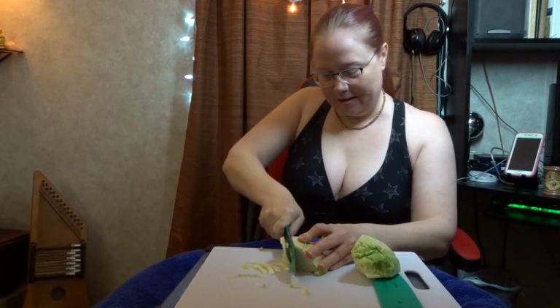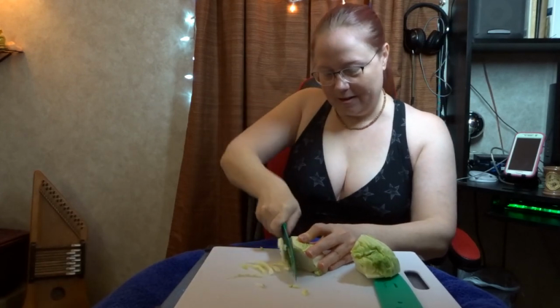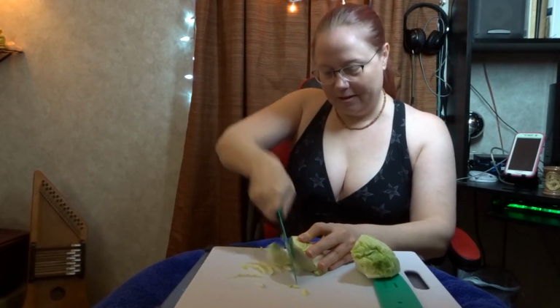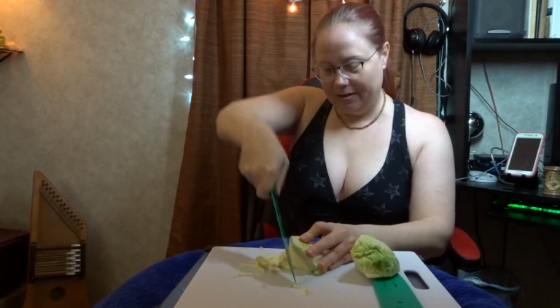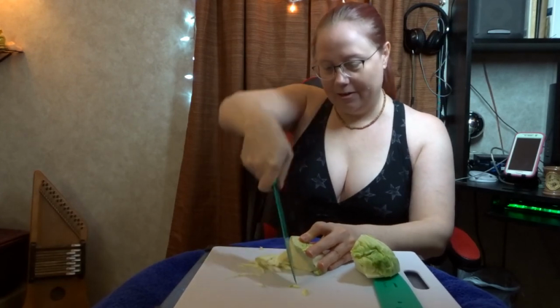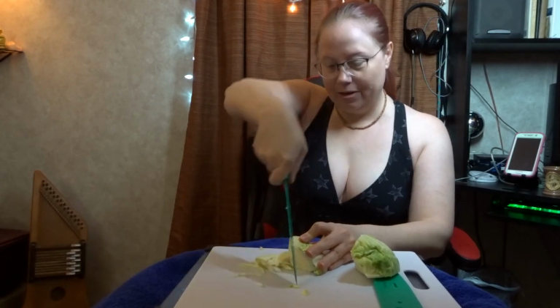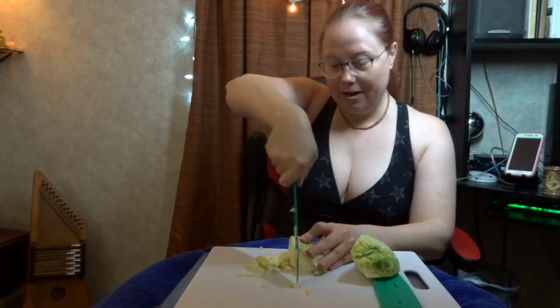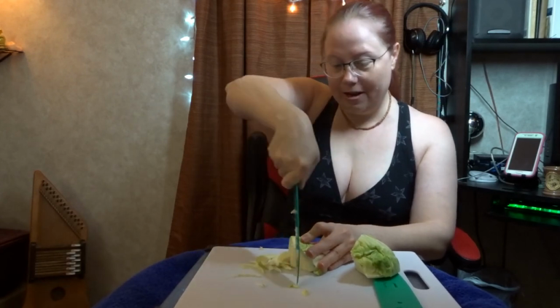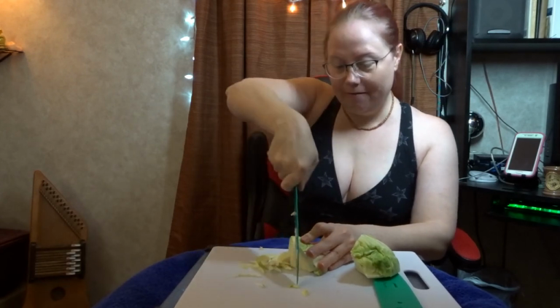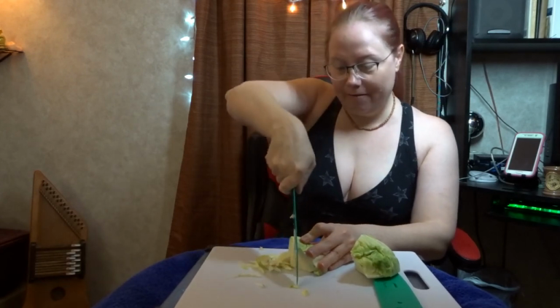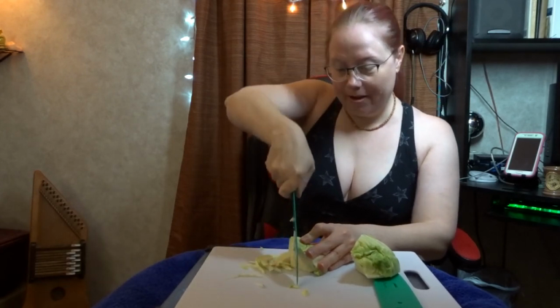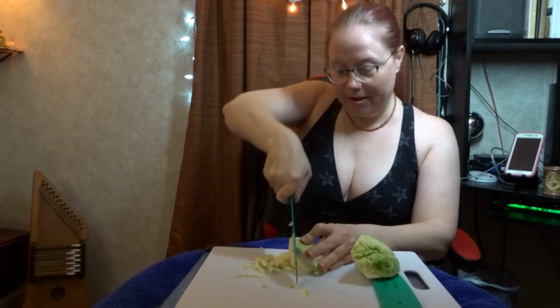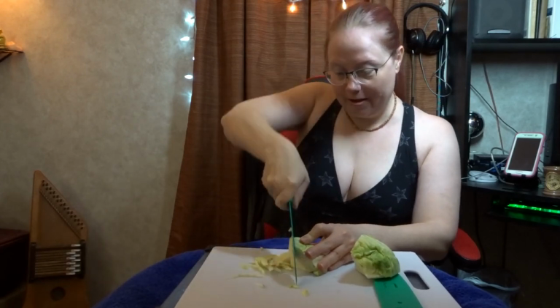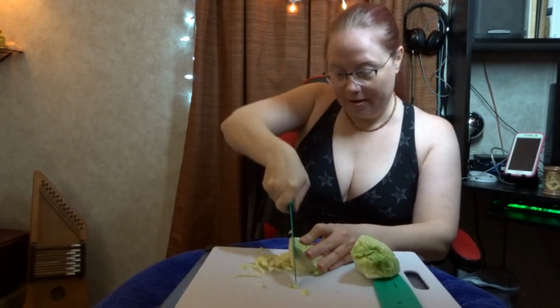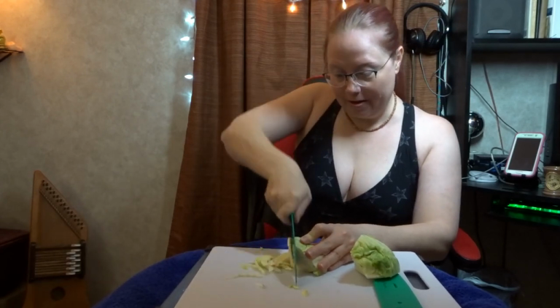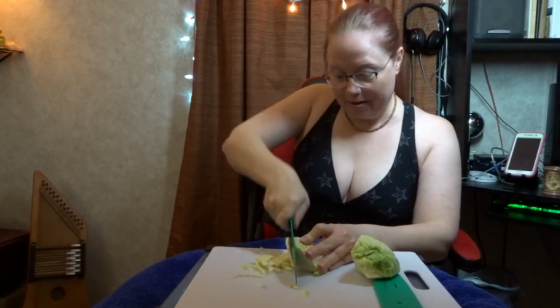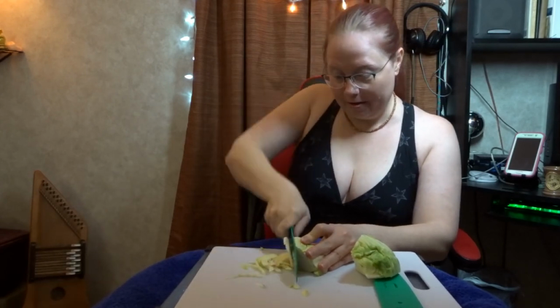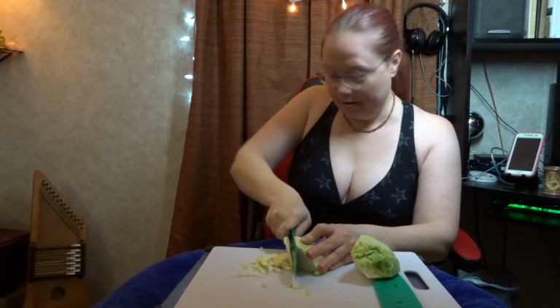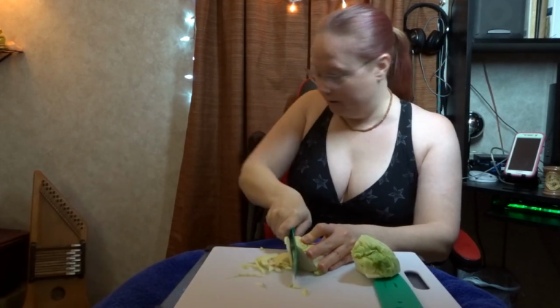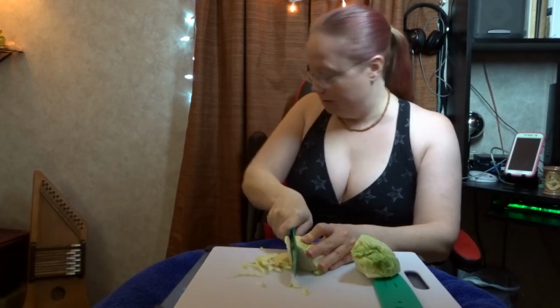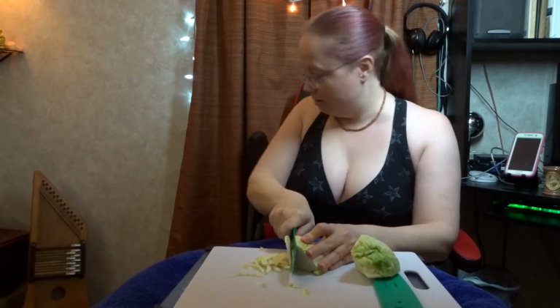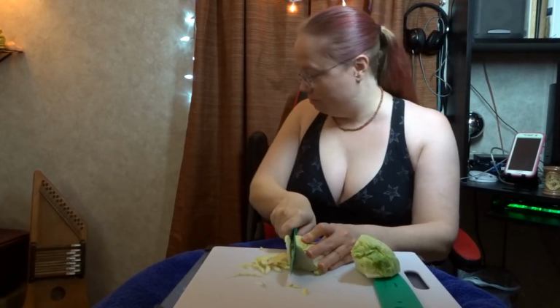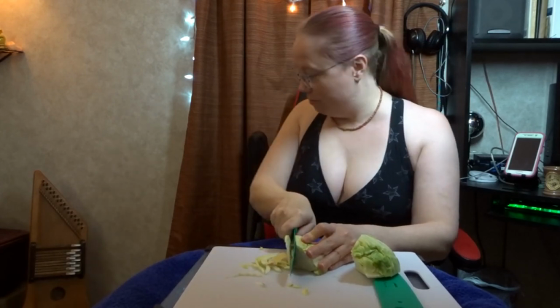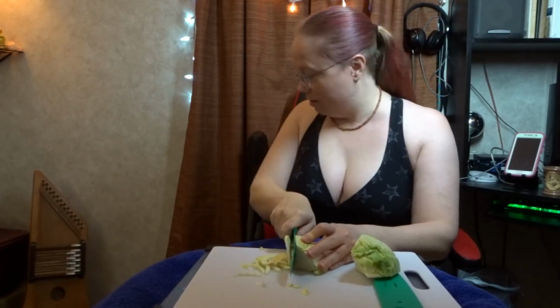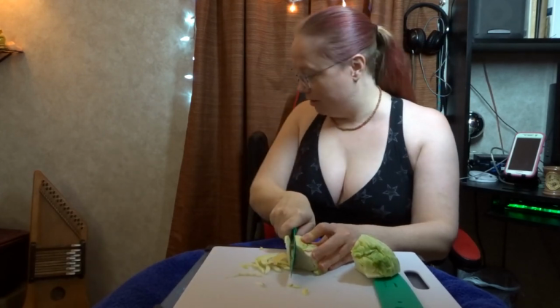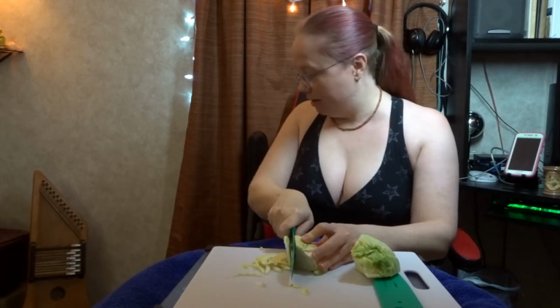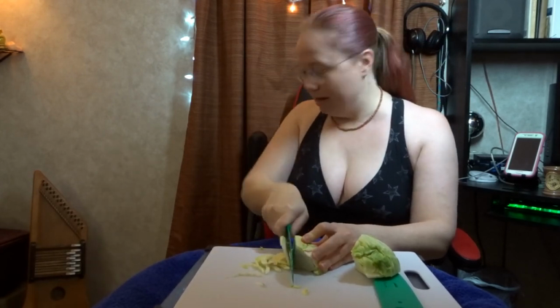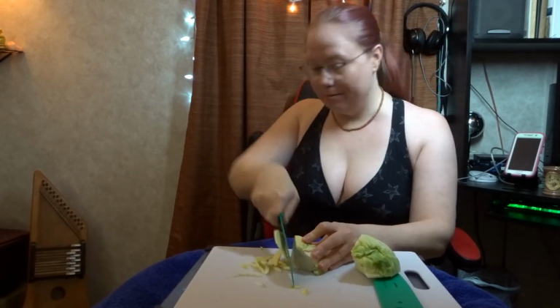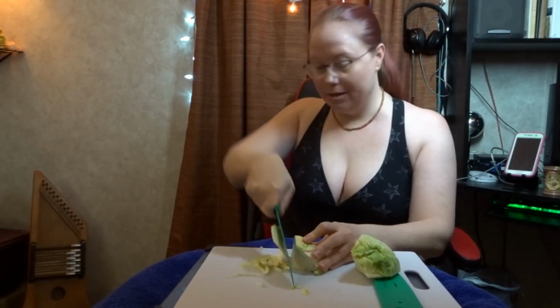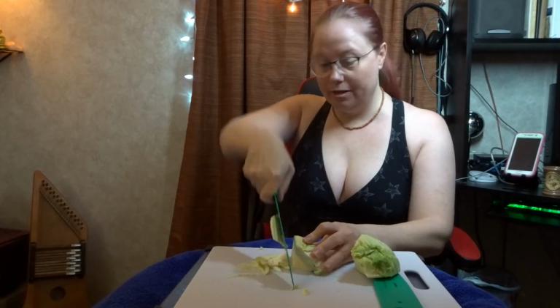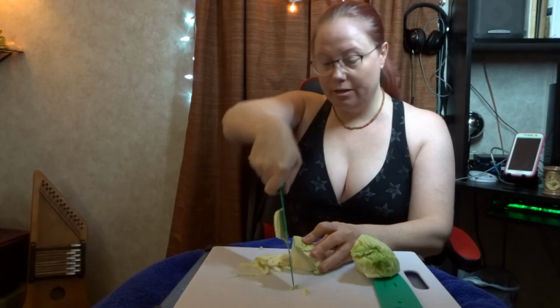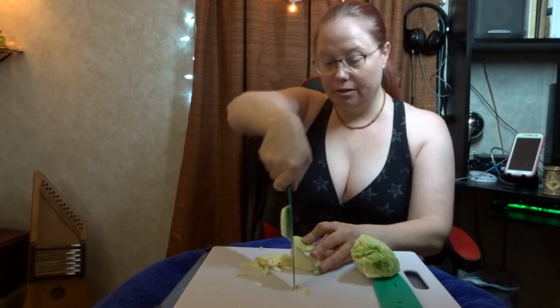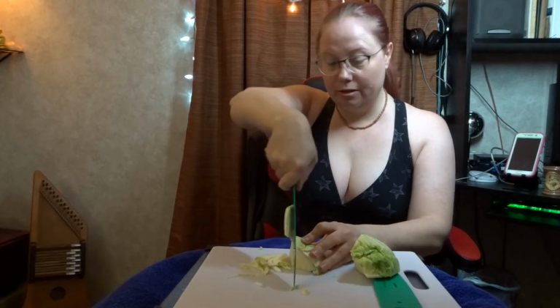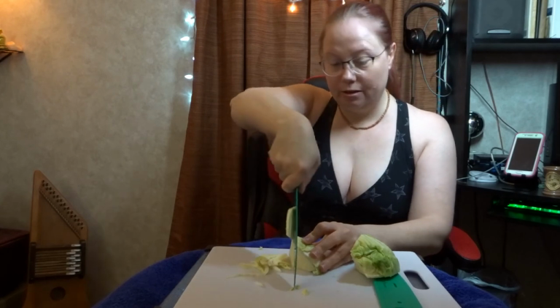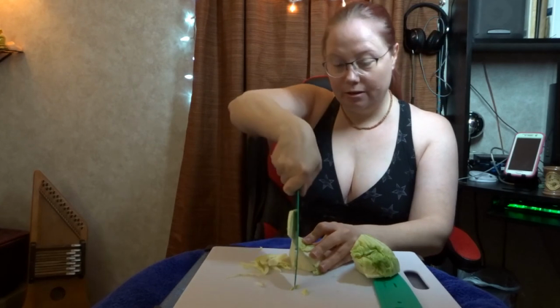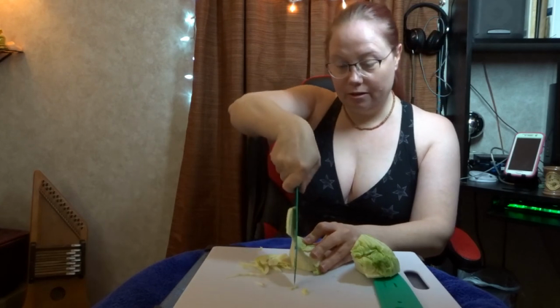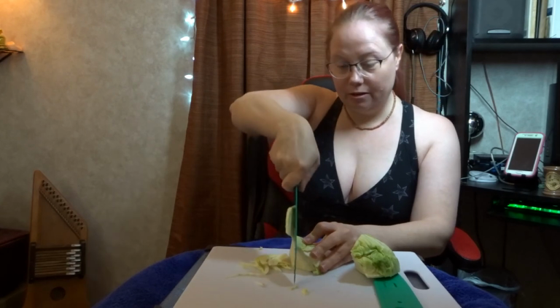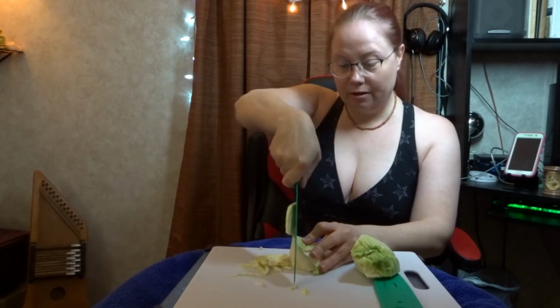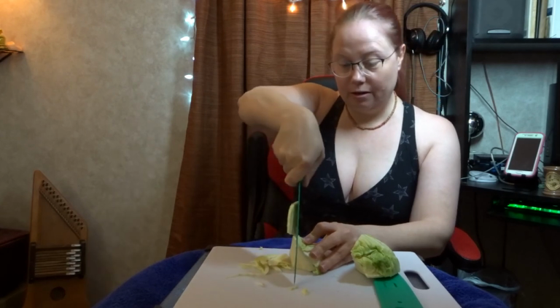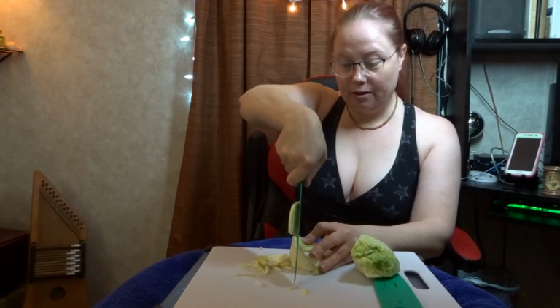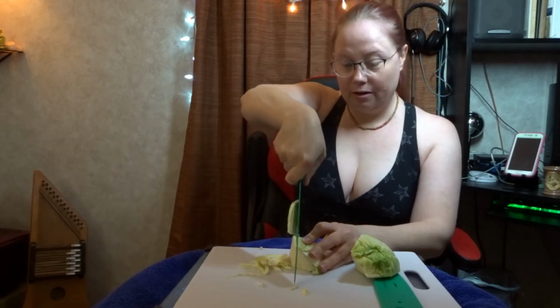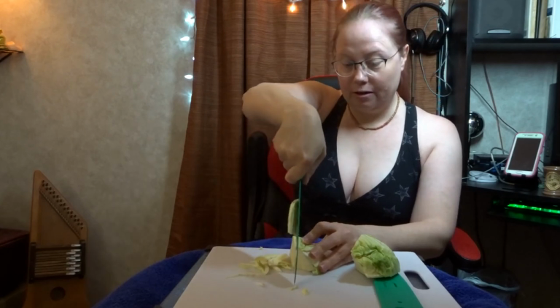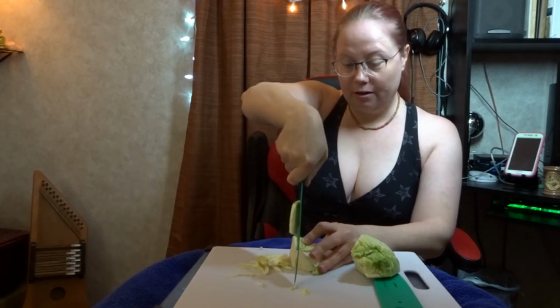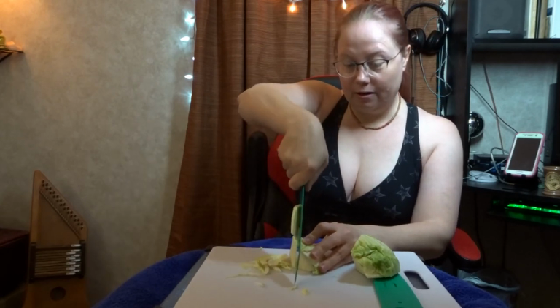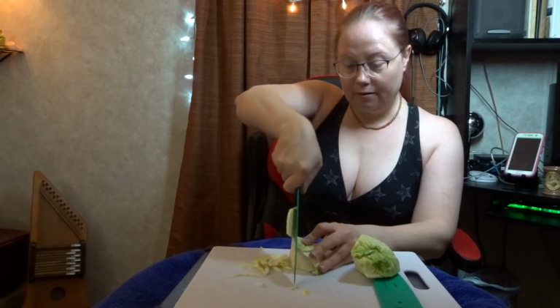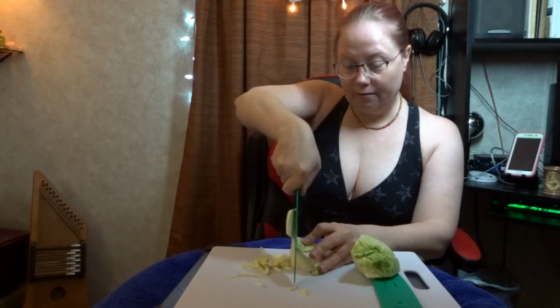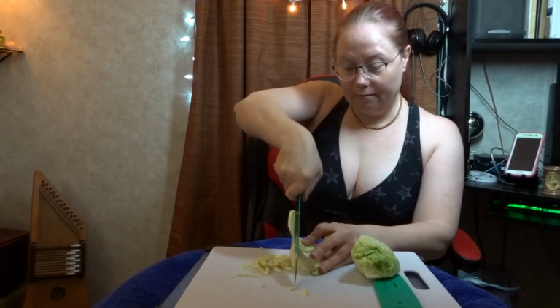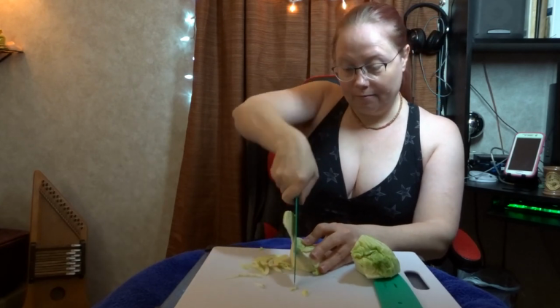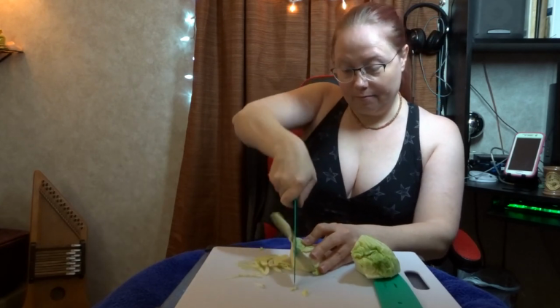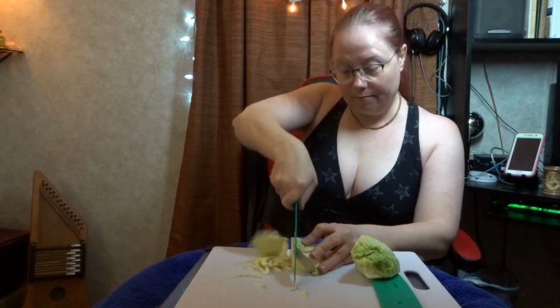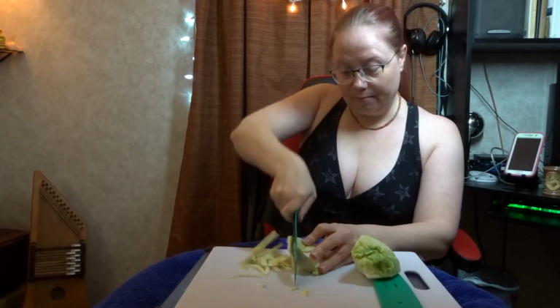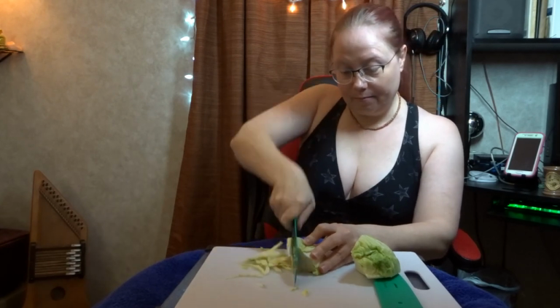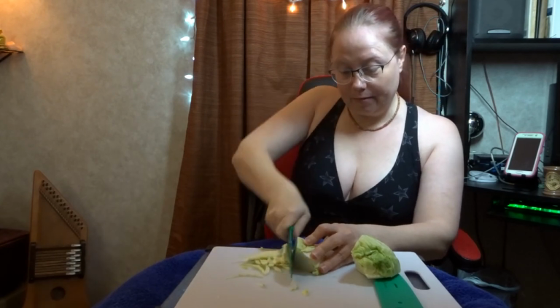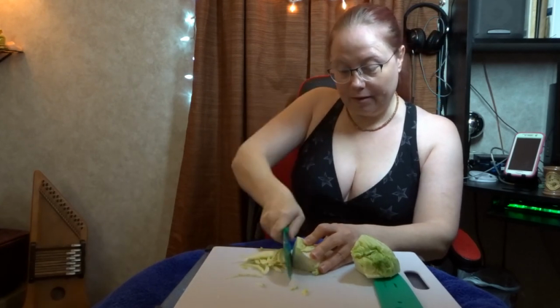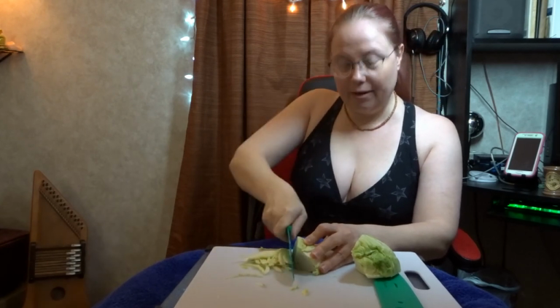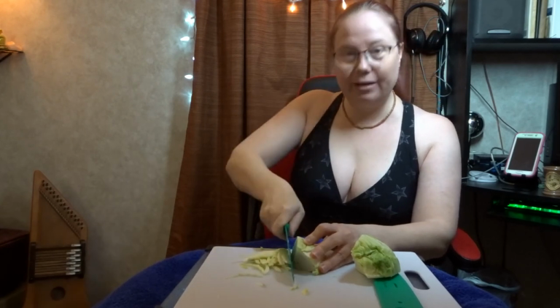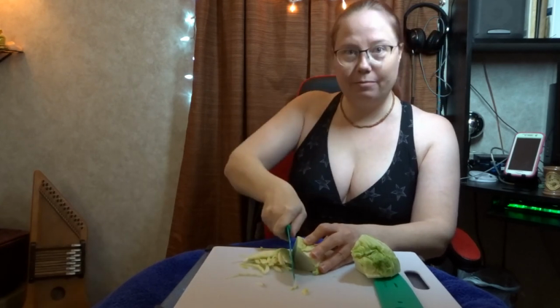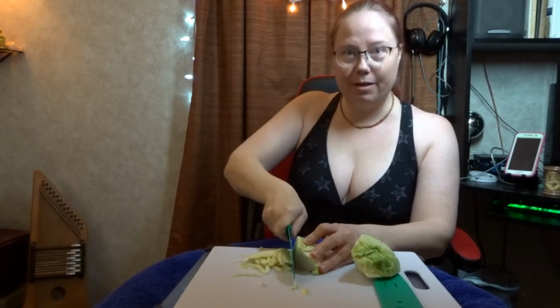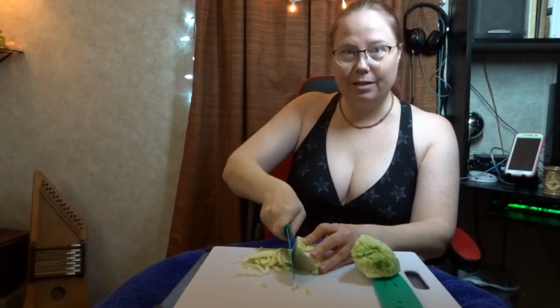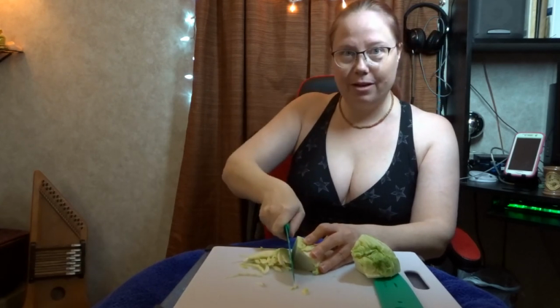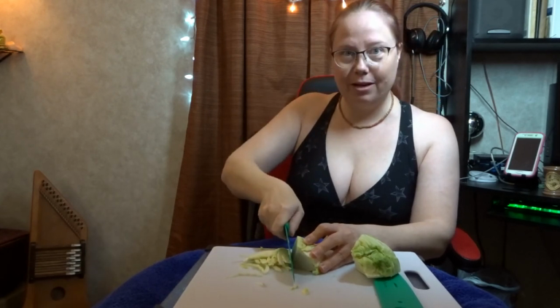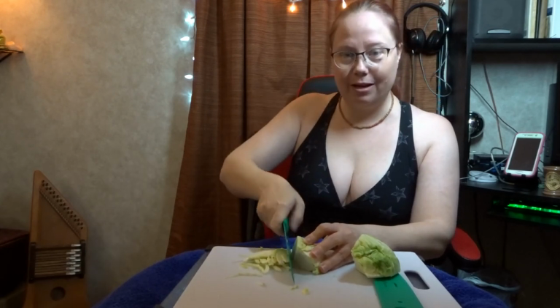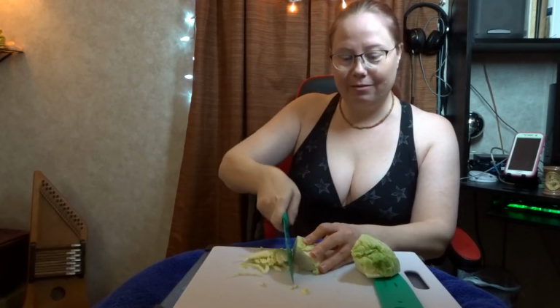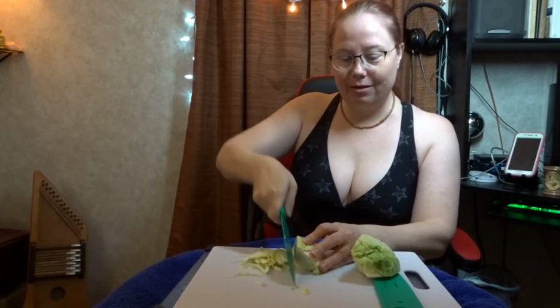Larger knife. Smaller cabbage. It's a match made in heaven.